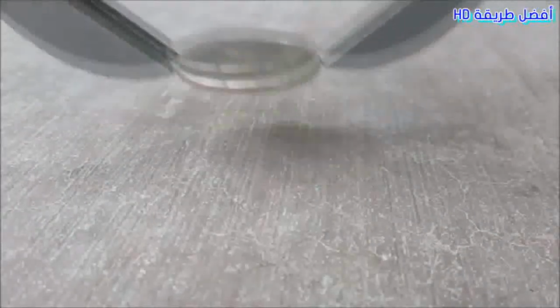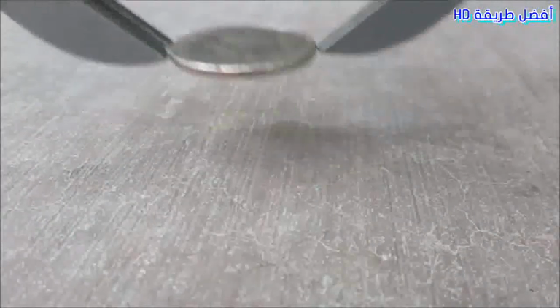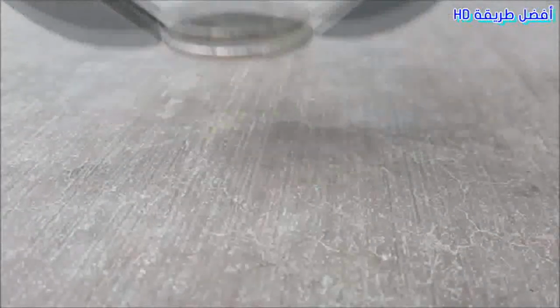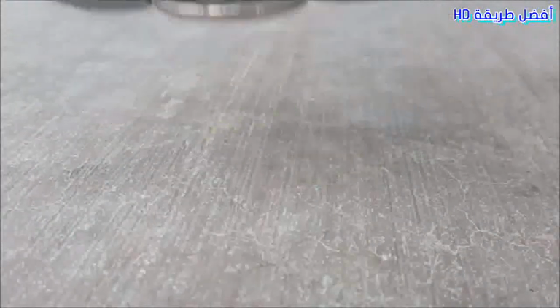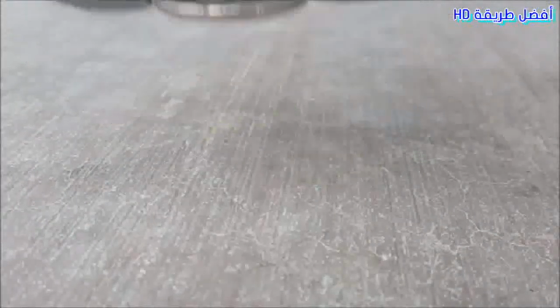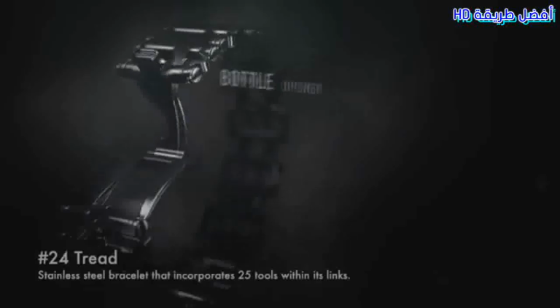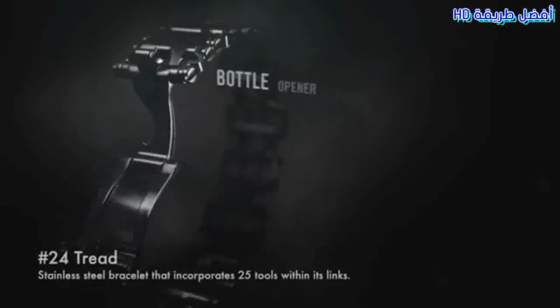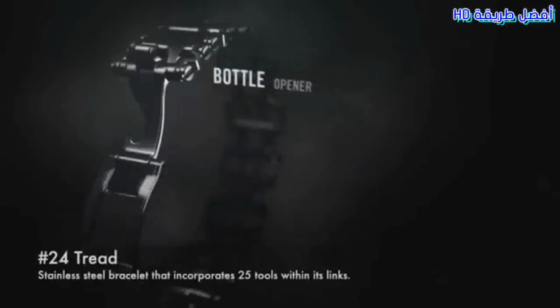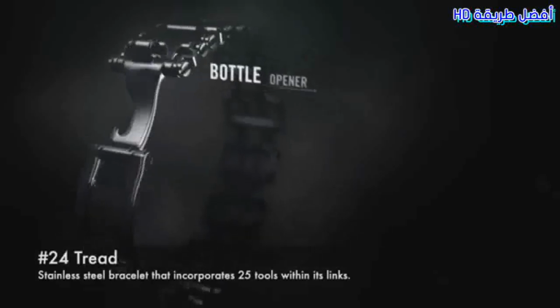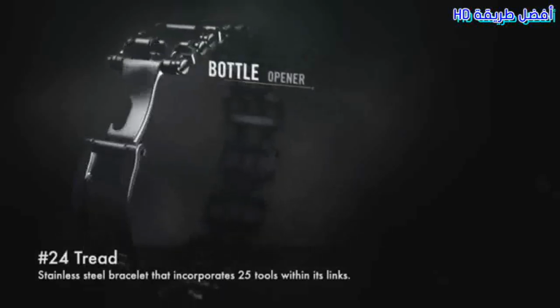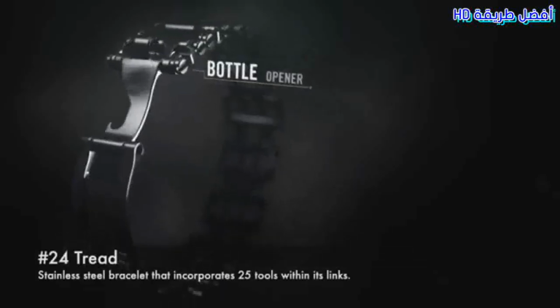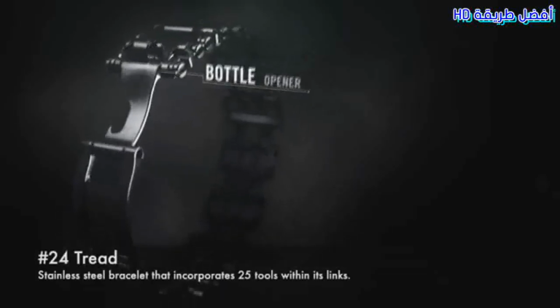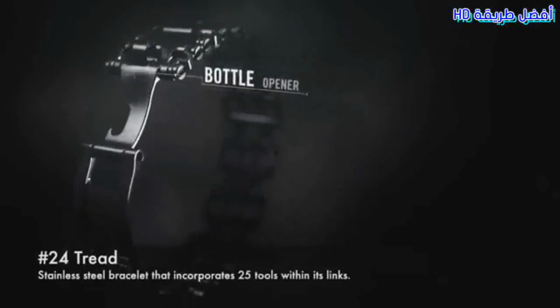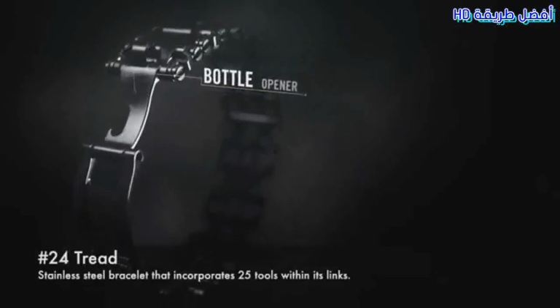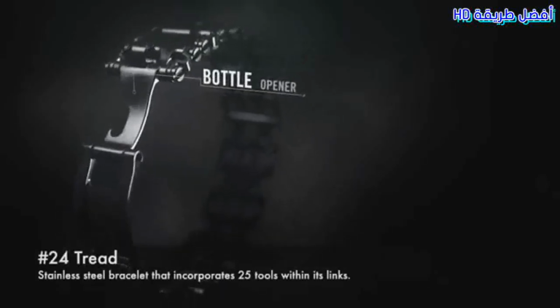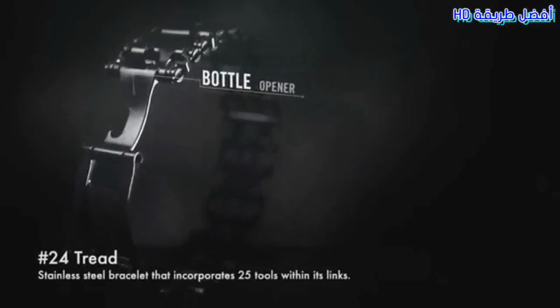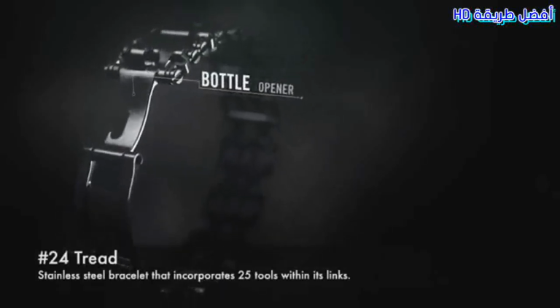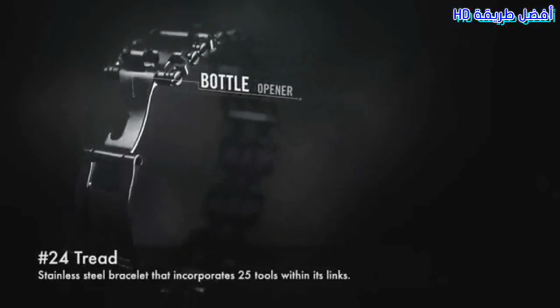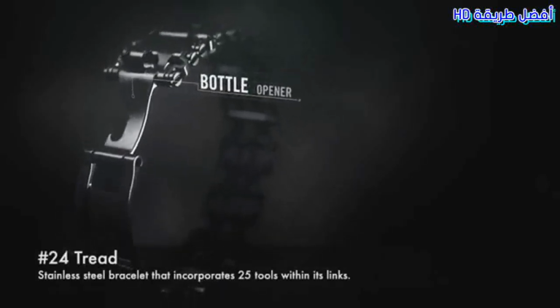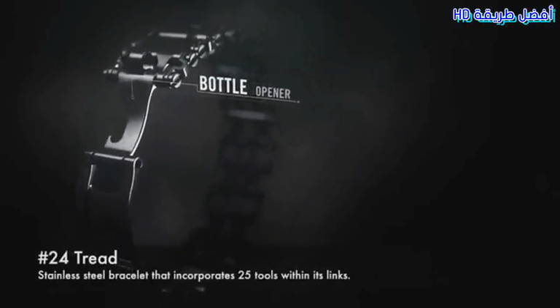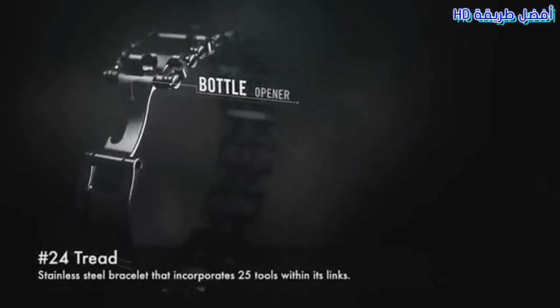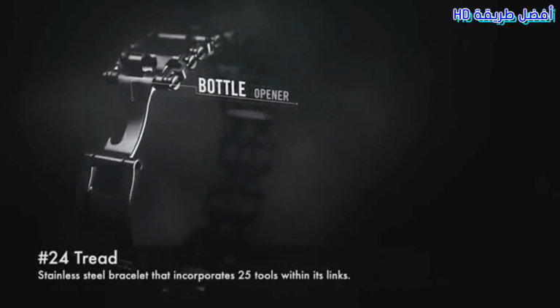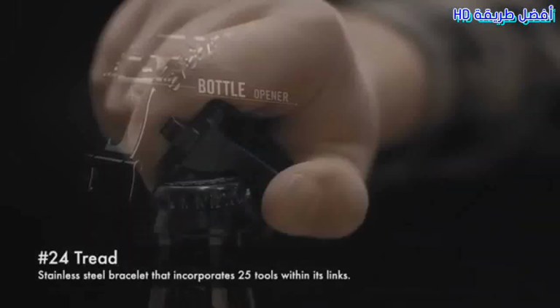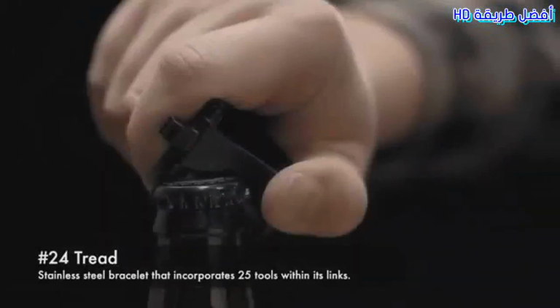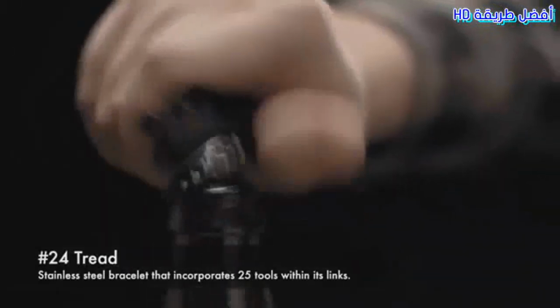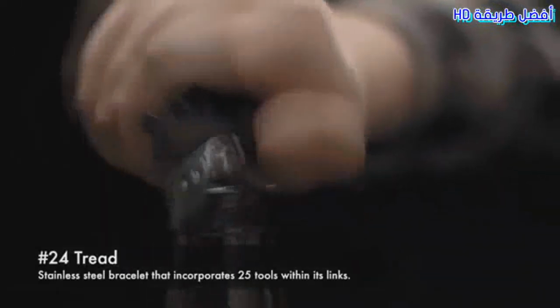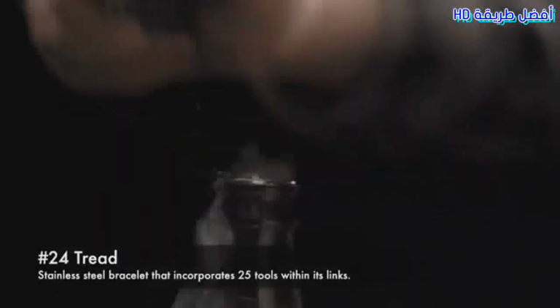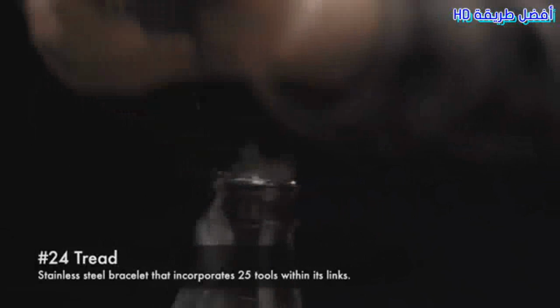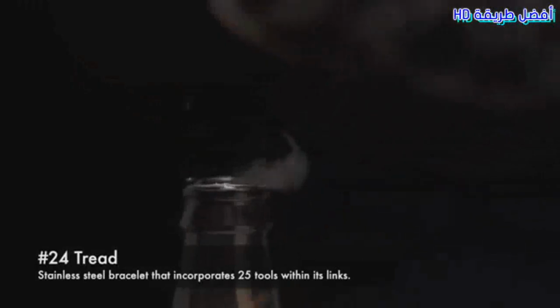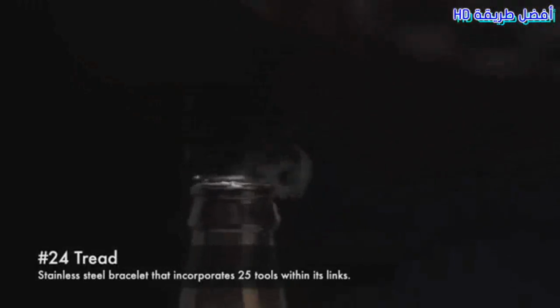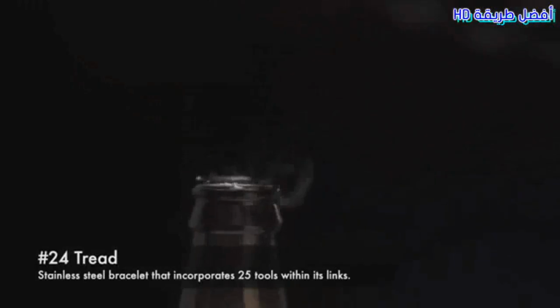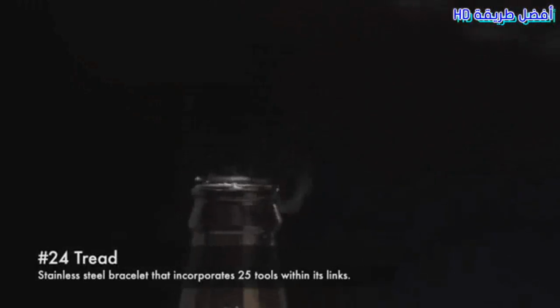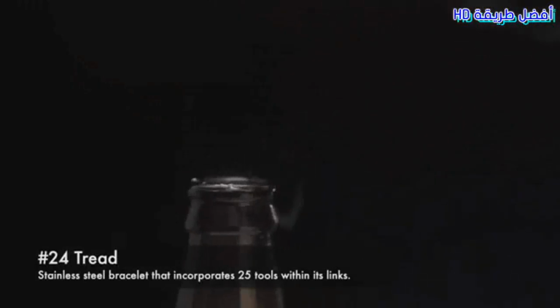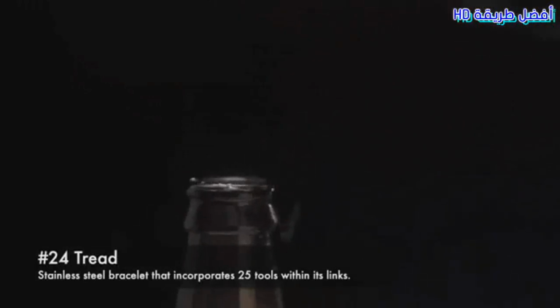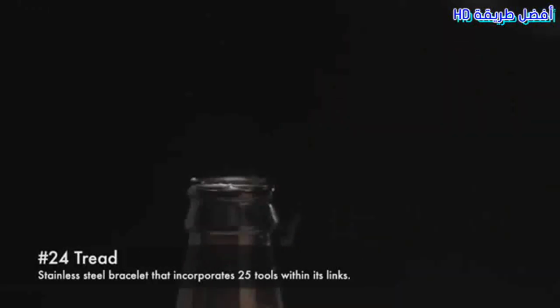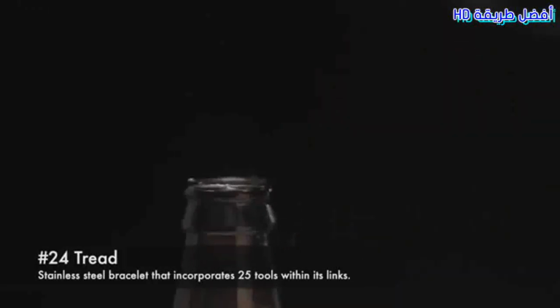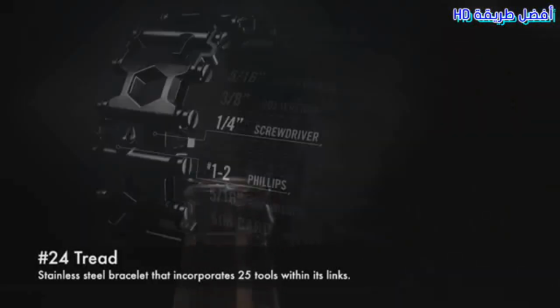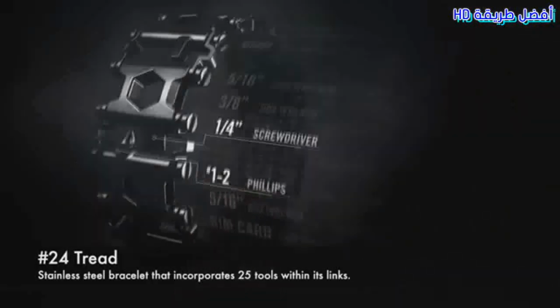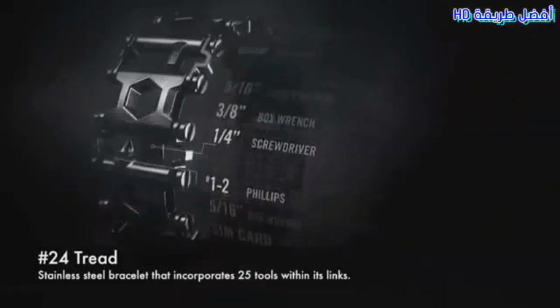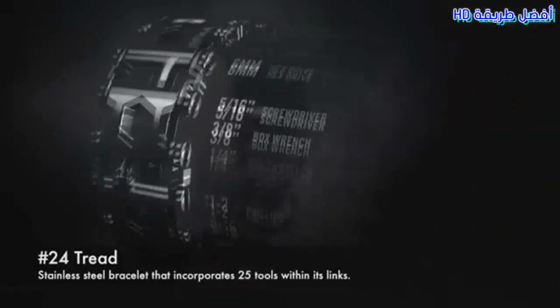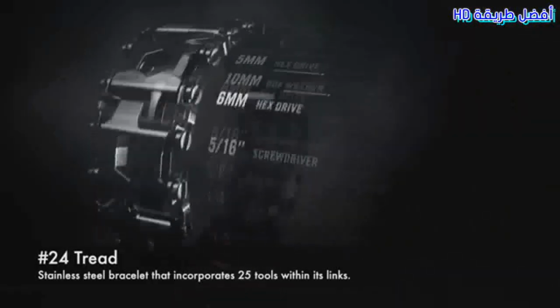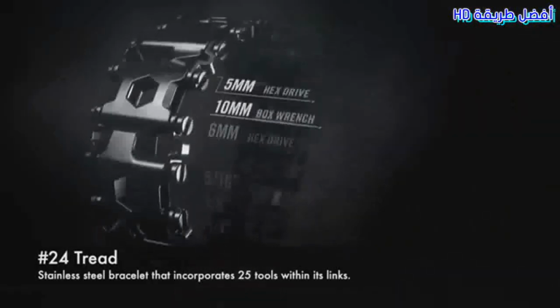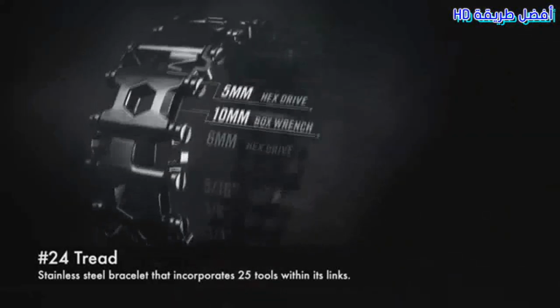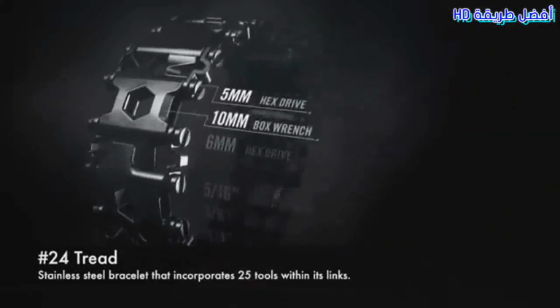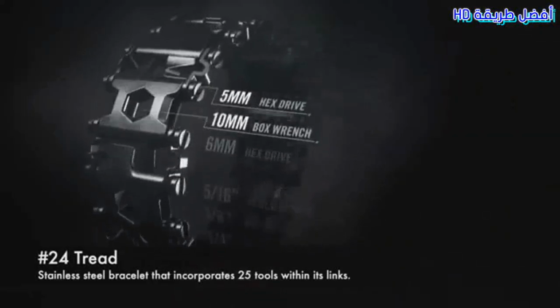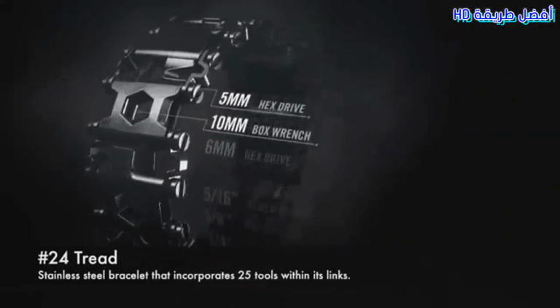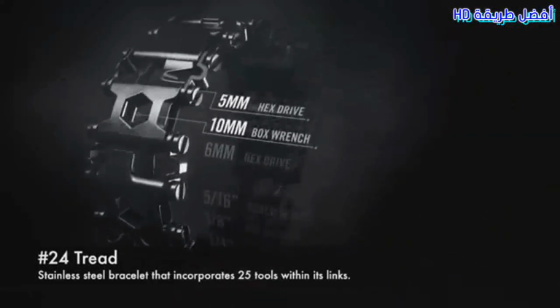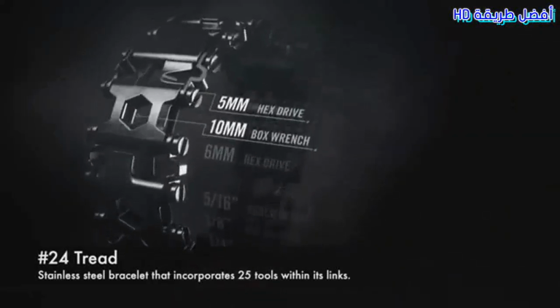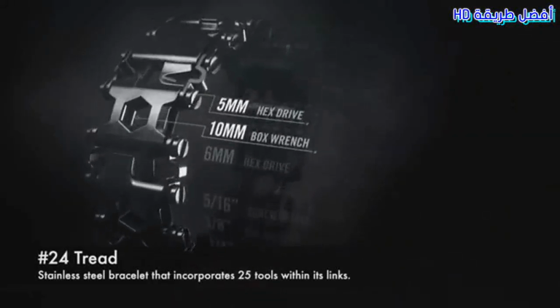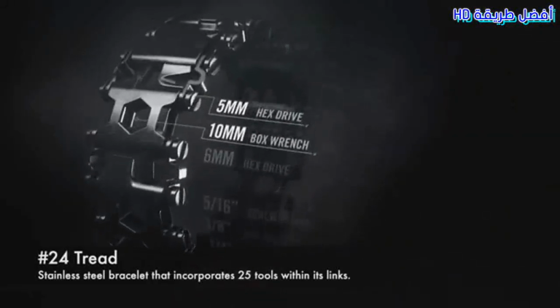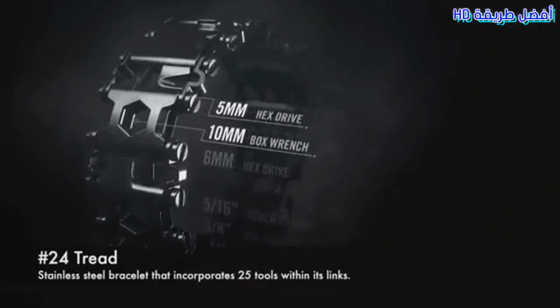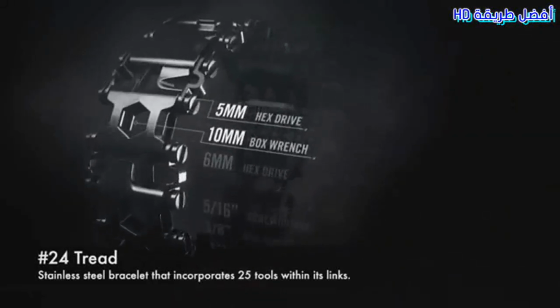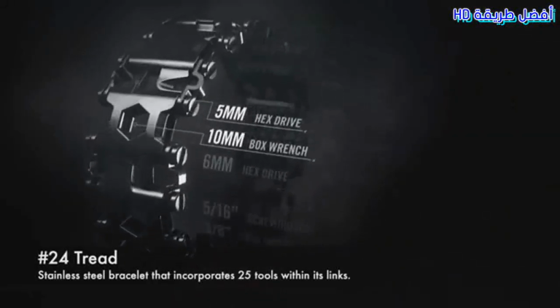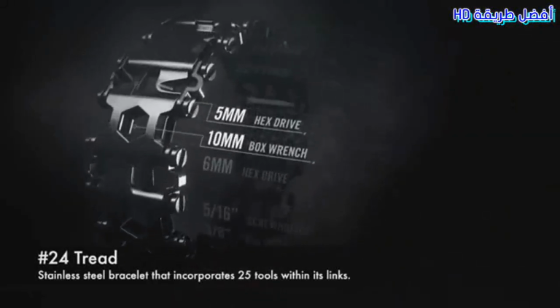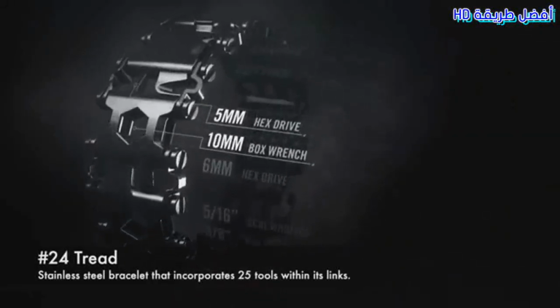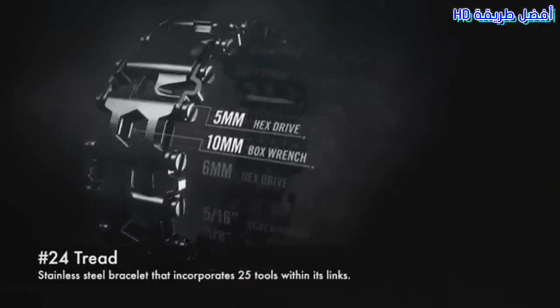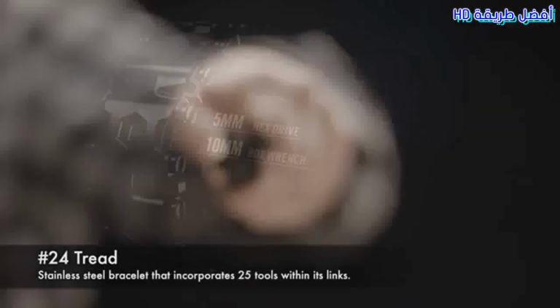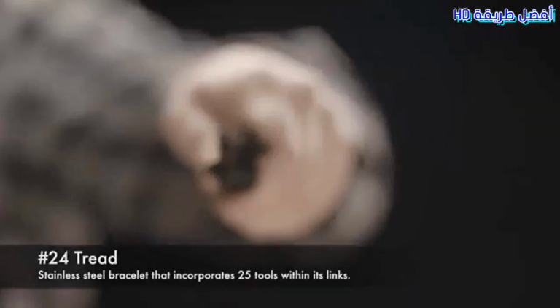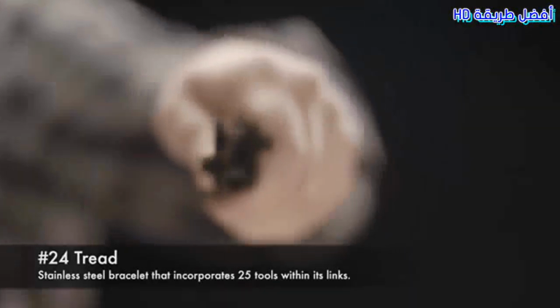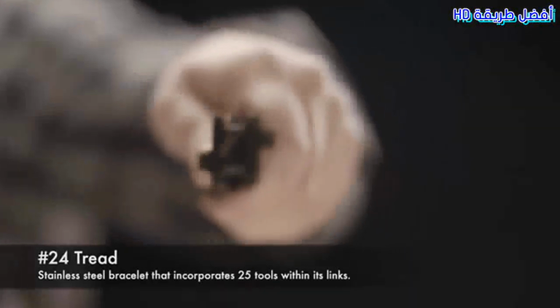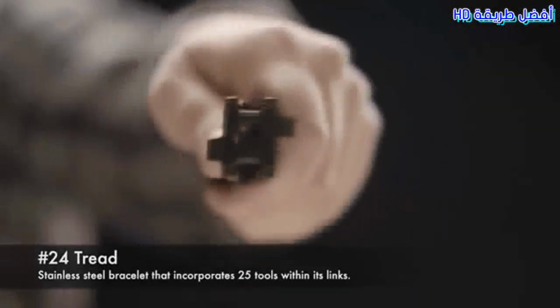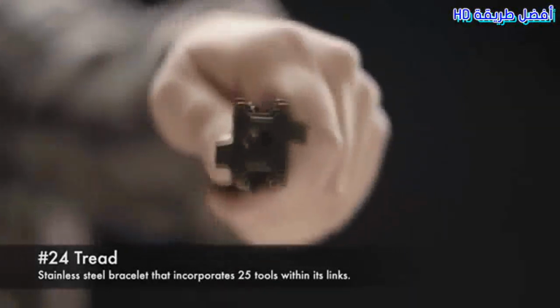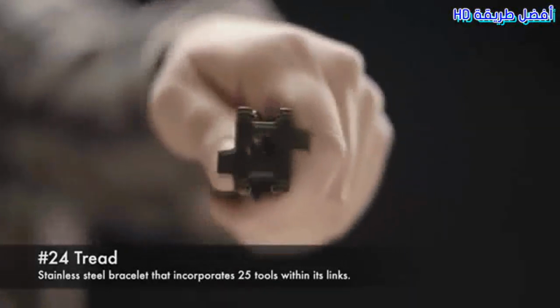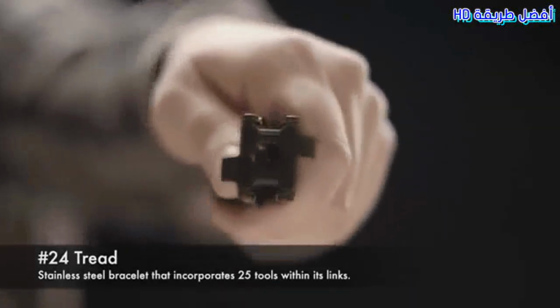24. Tread. Stainless steel bracelet that incorporates 25 tools within its links.